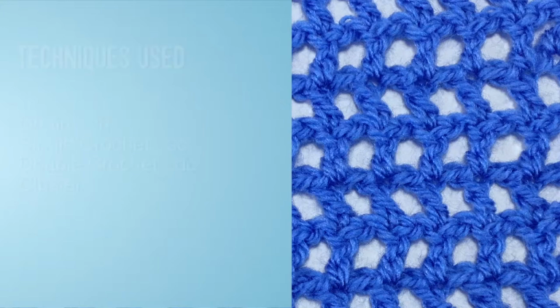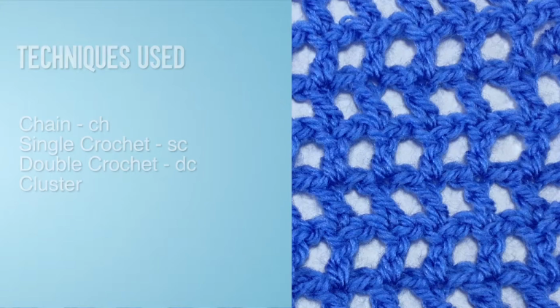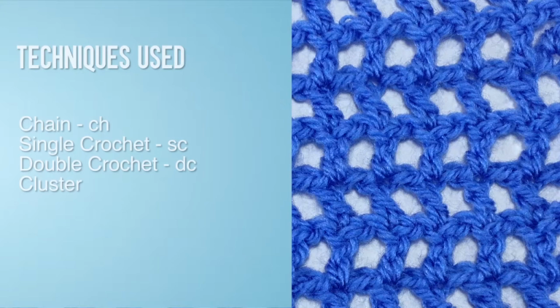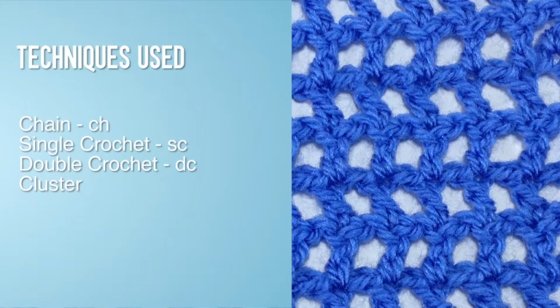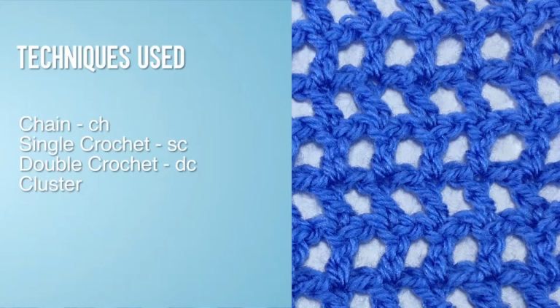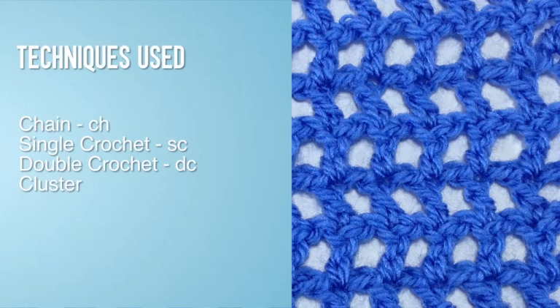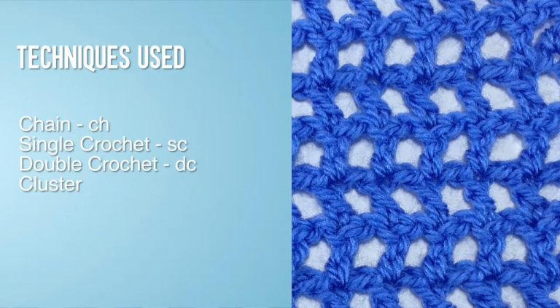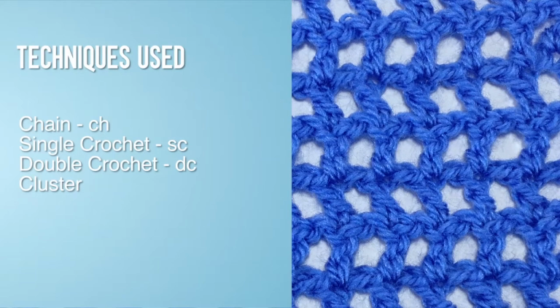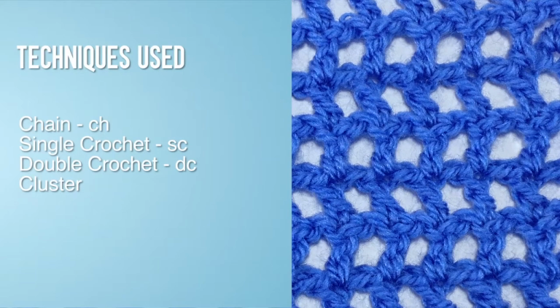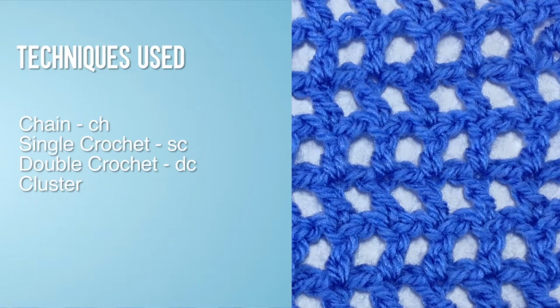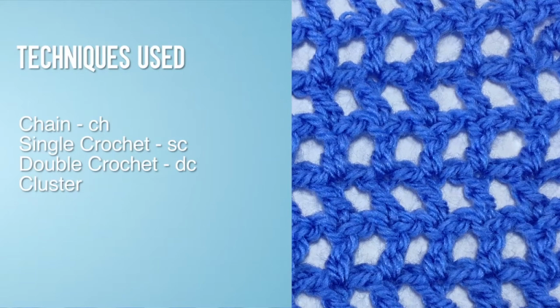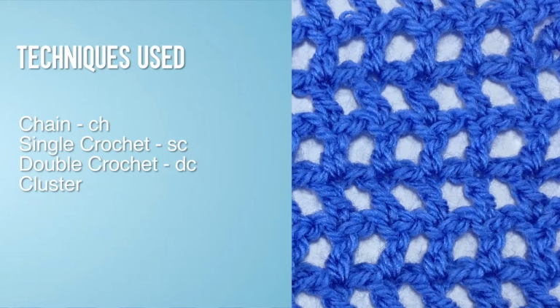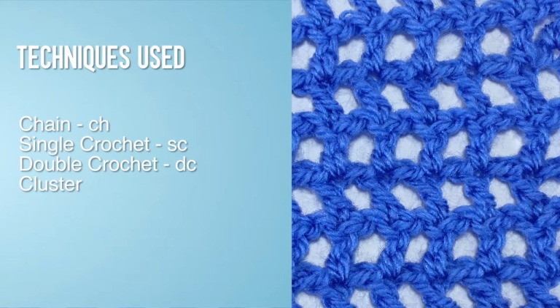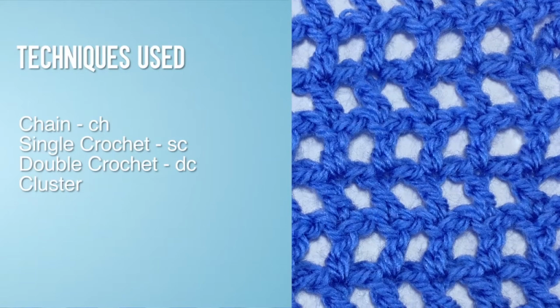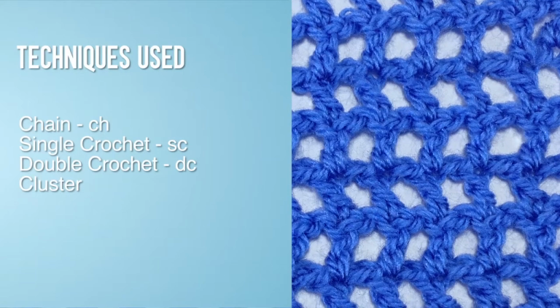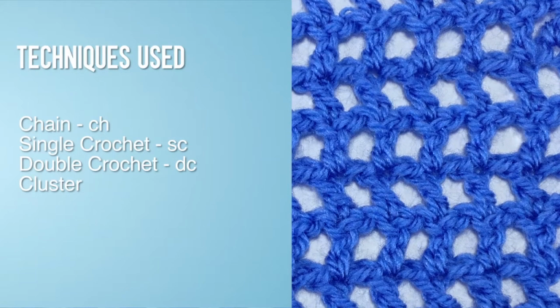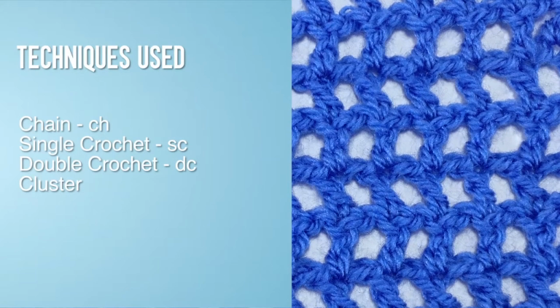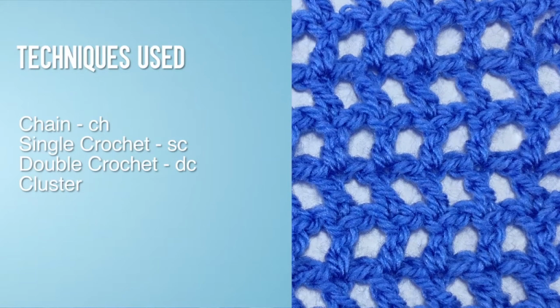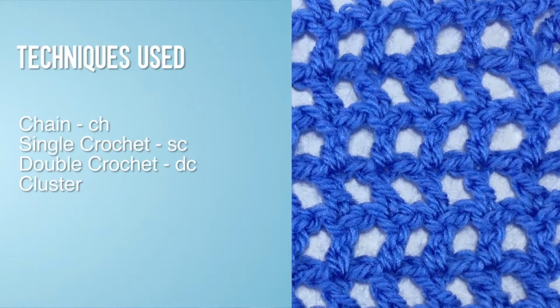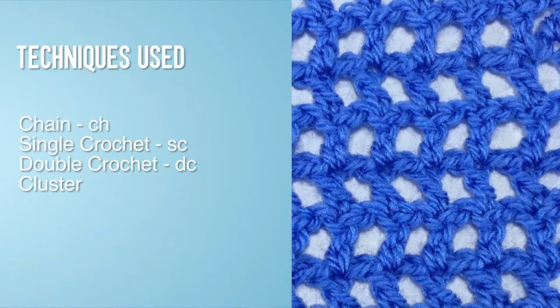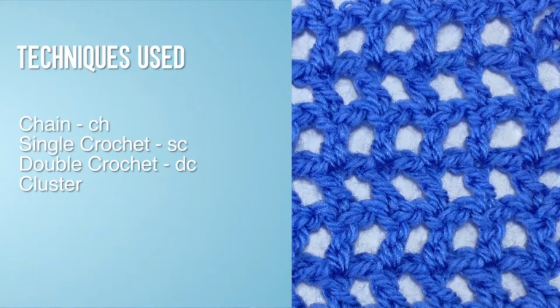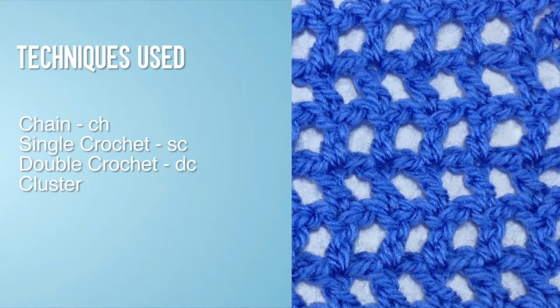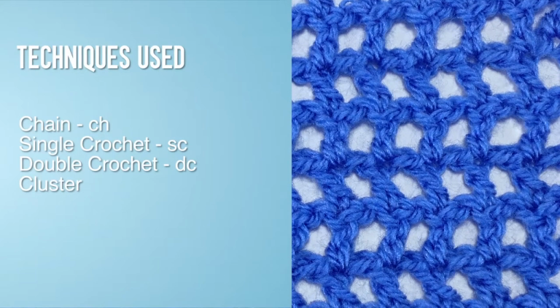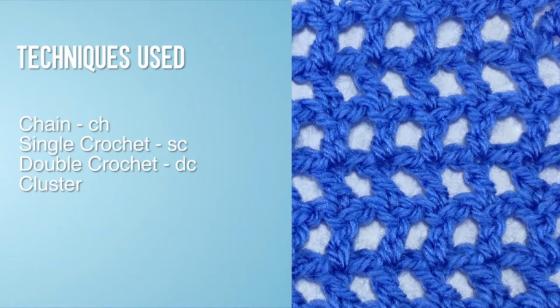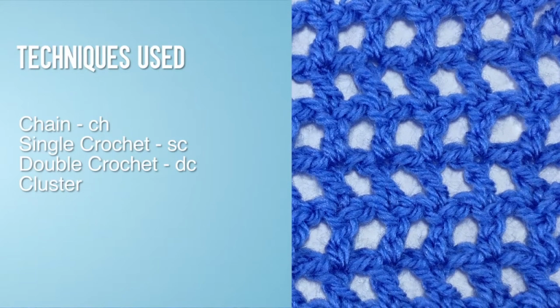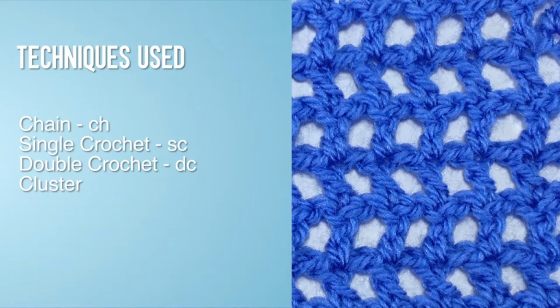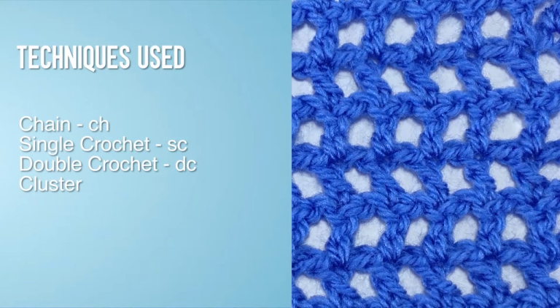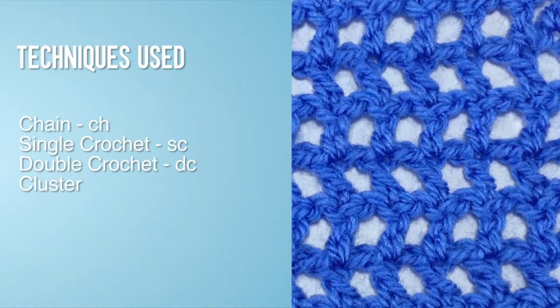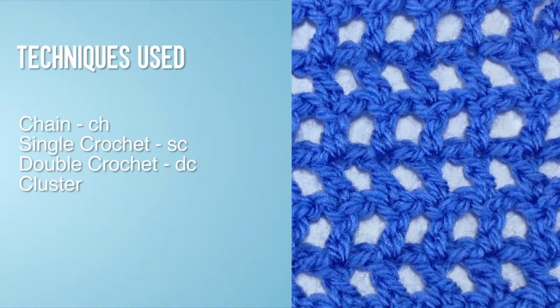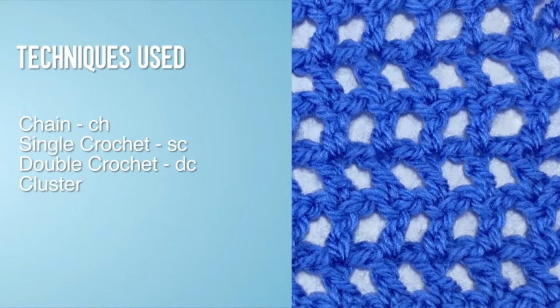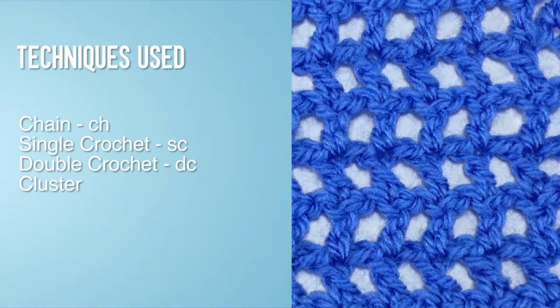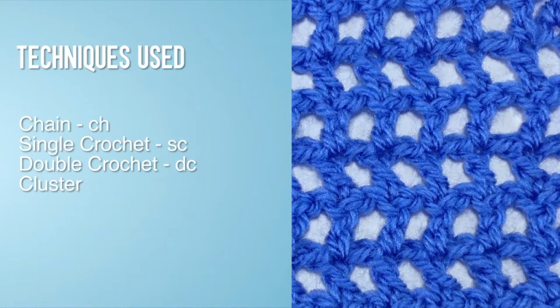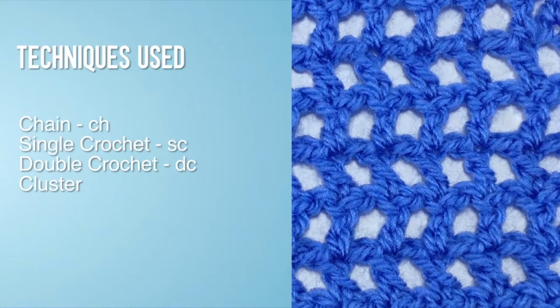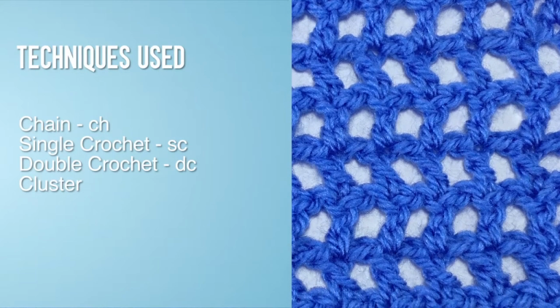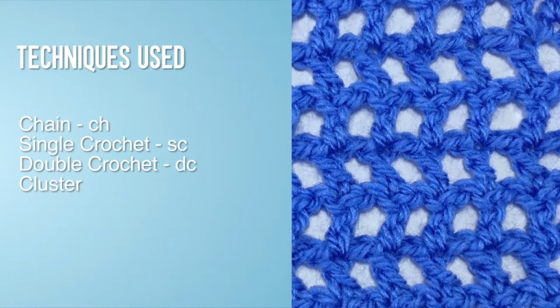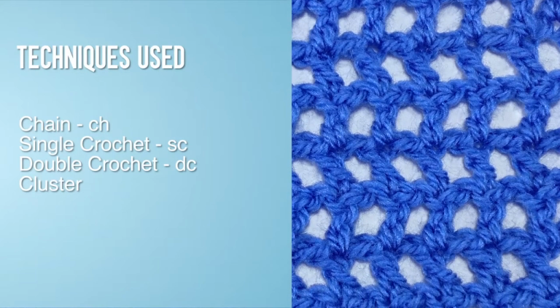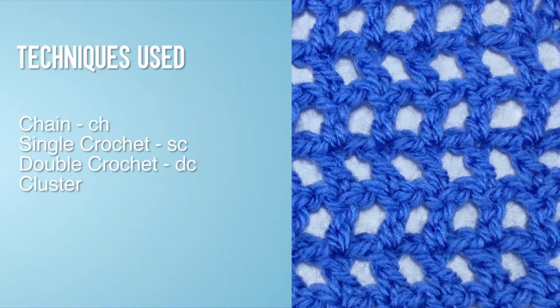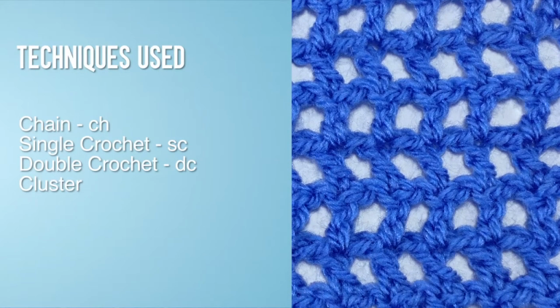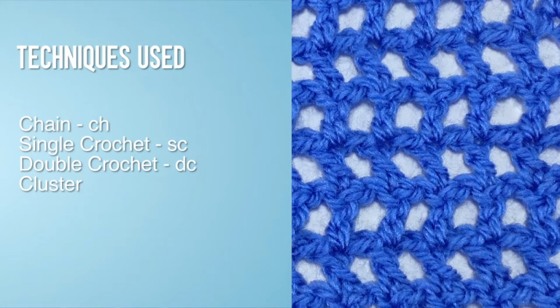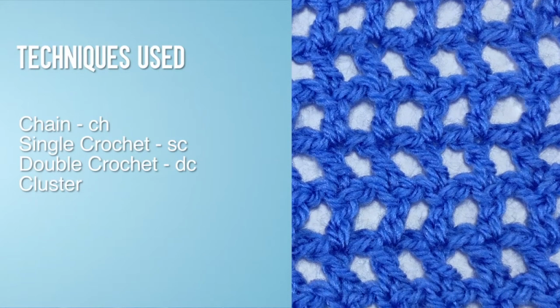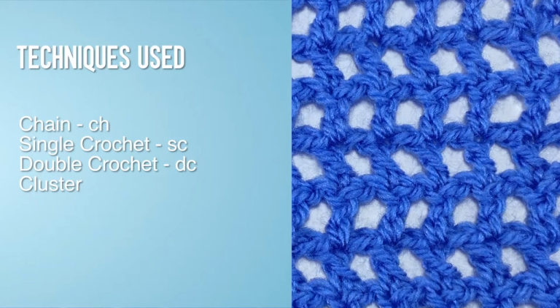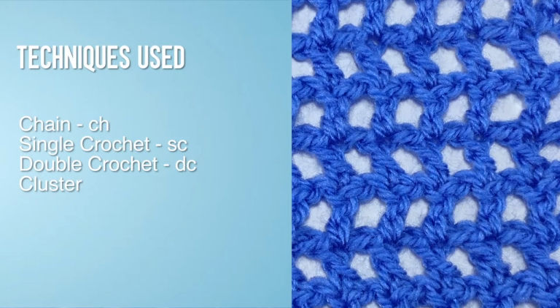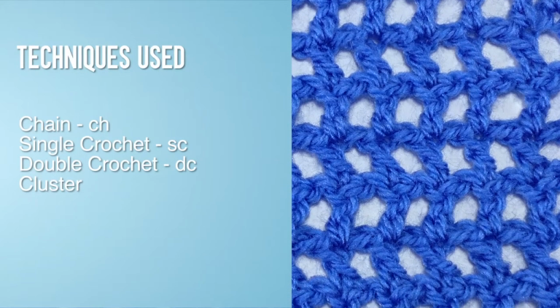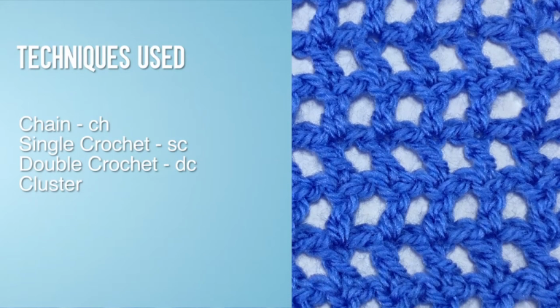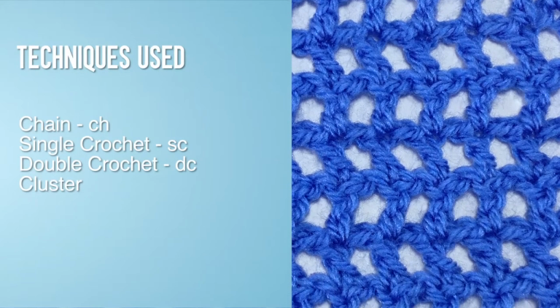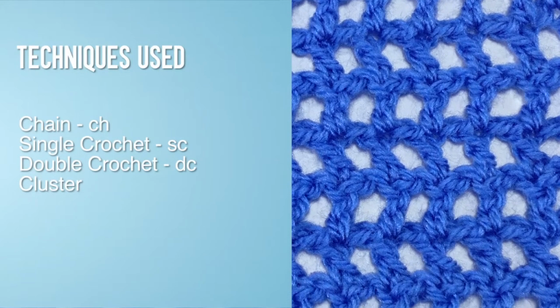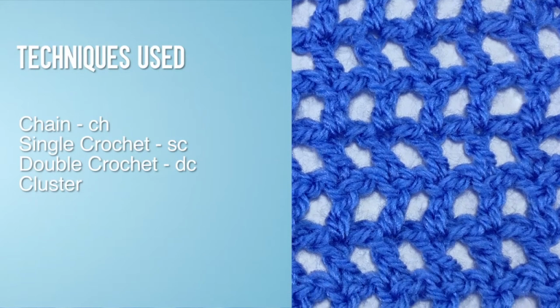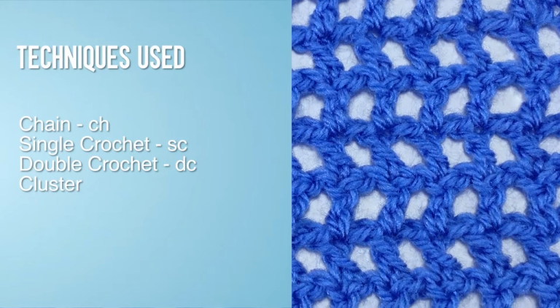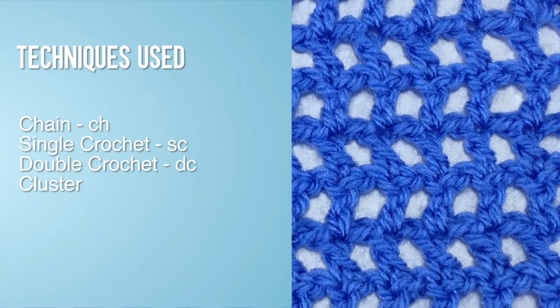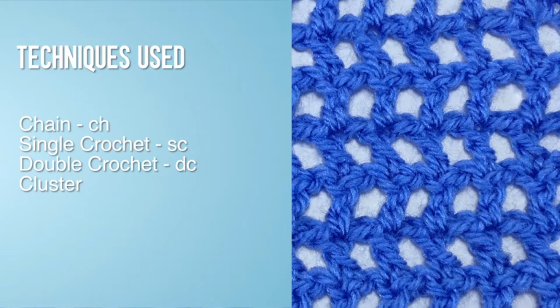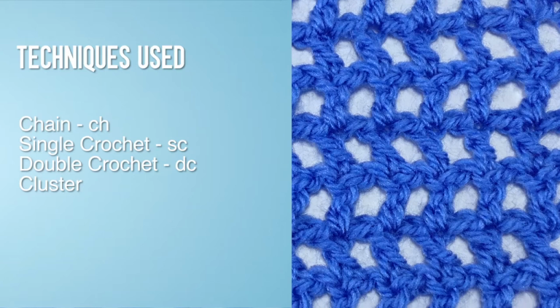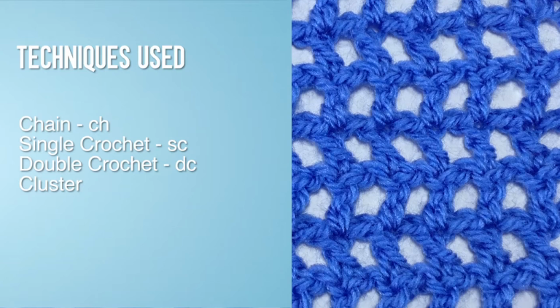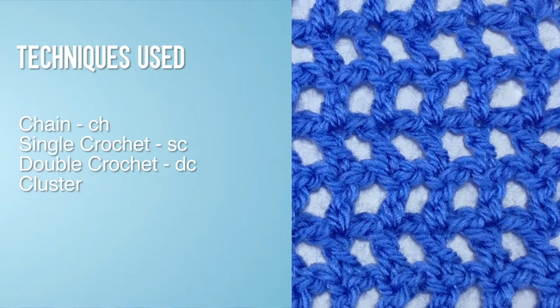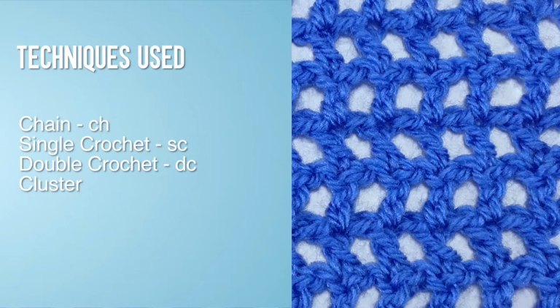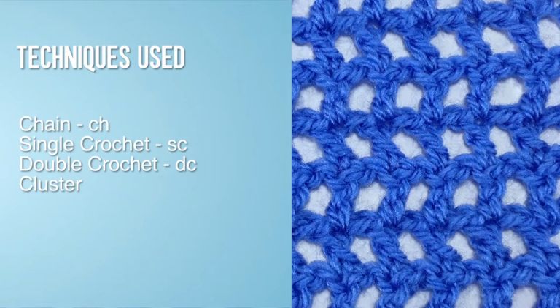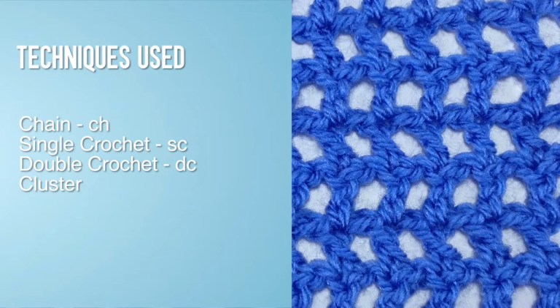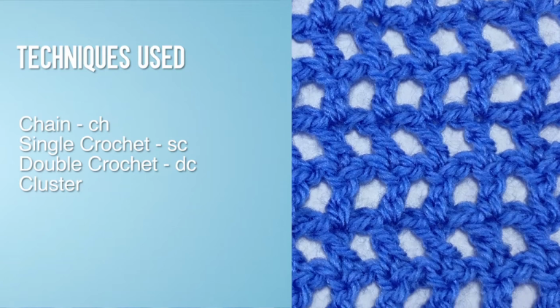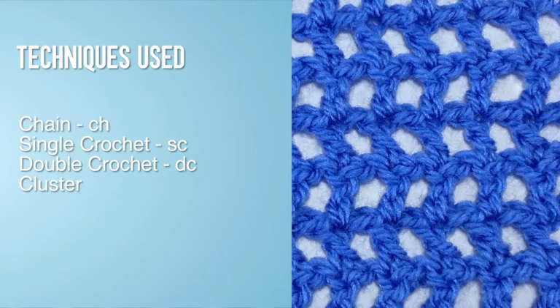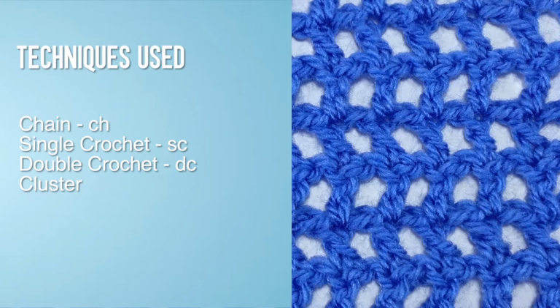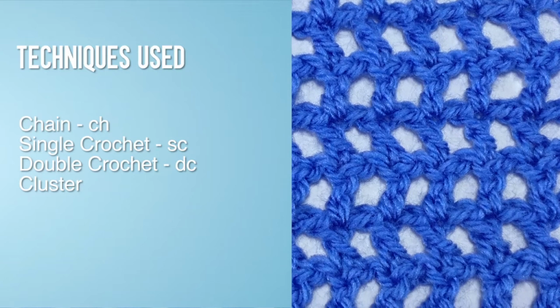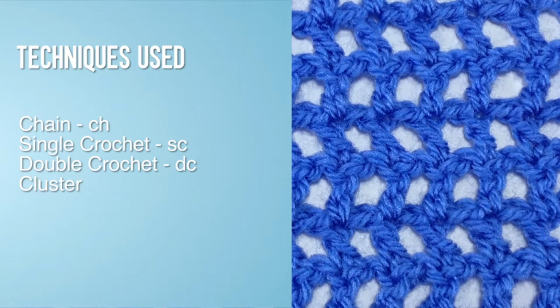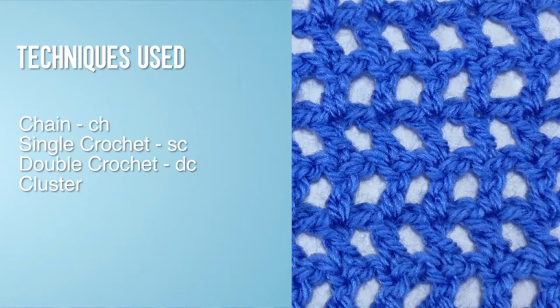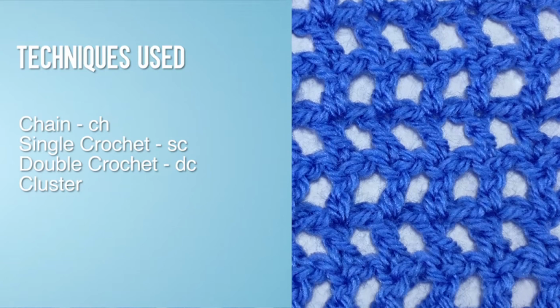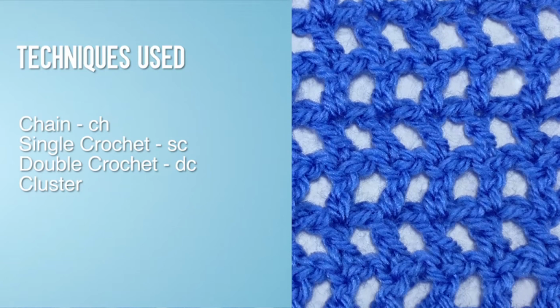For this stitch you will need to know the following techniques: chain stitch, single crochet, double crochet, and cluster.